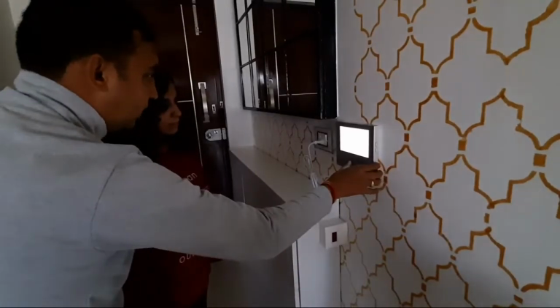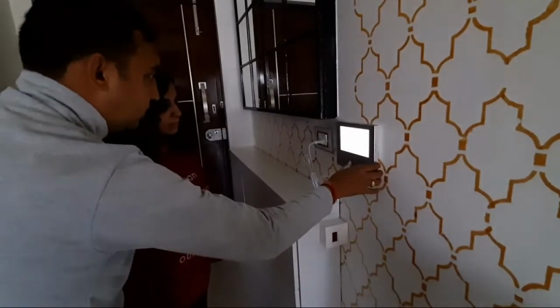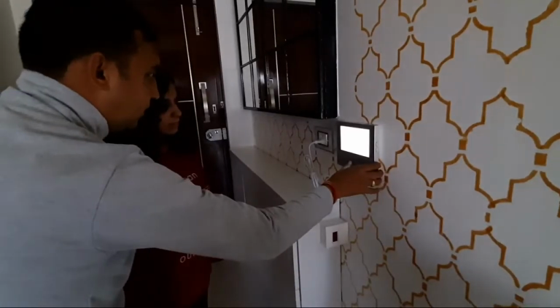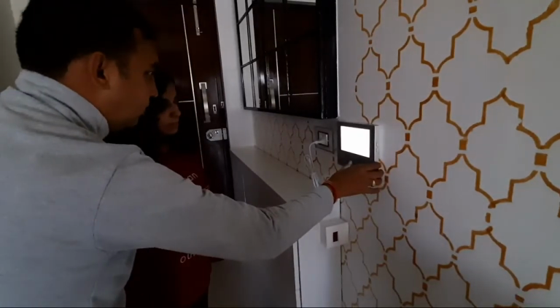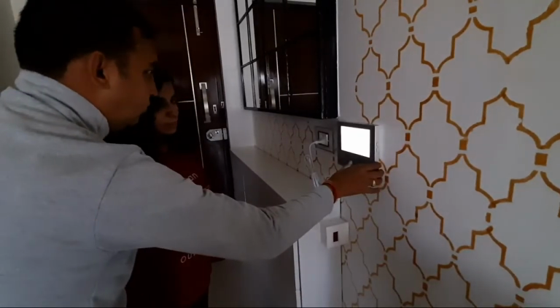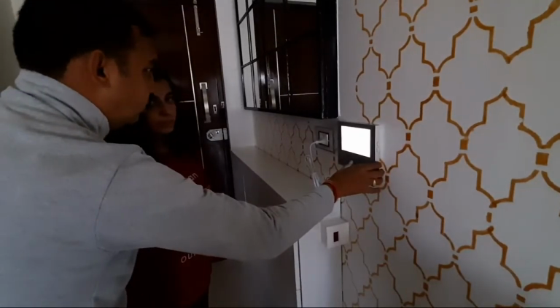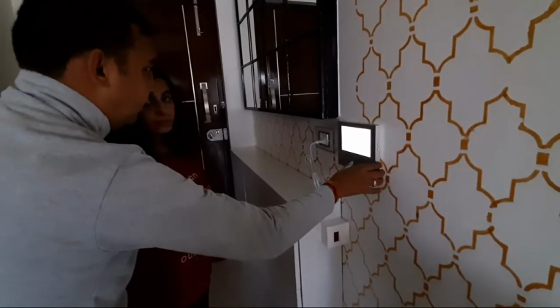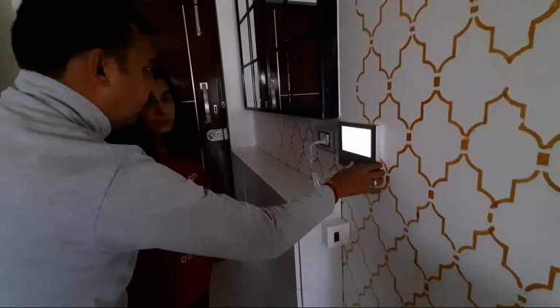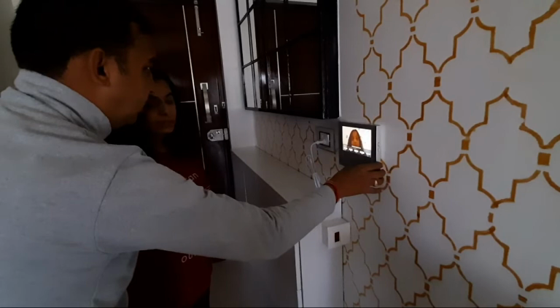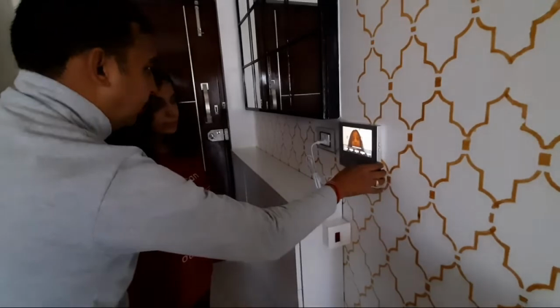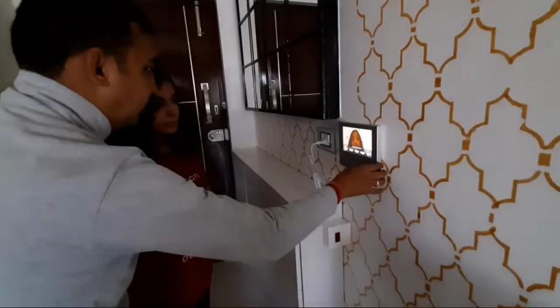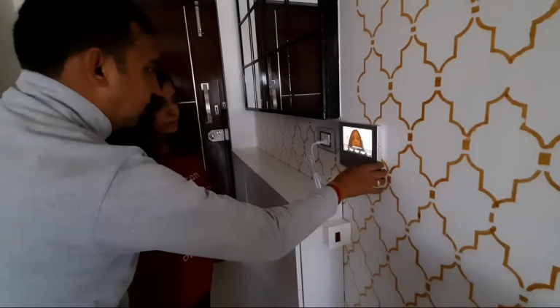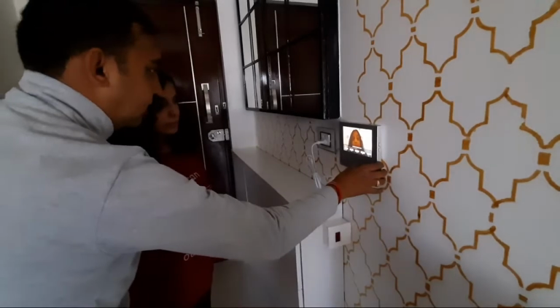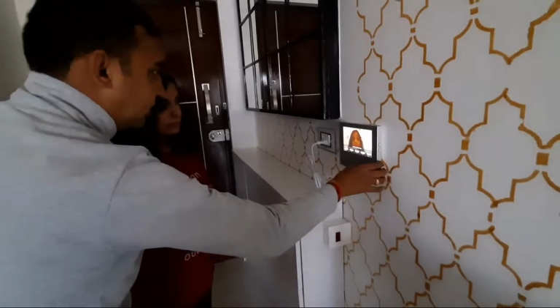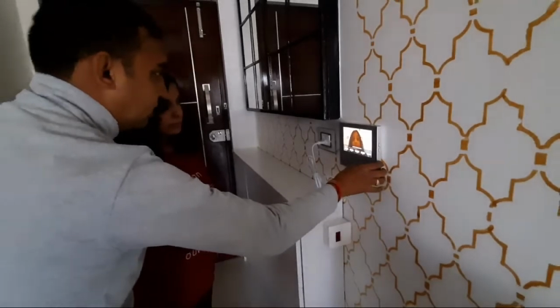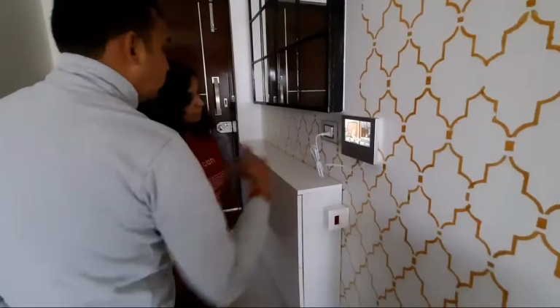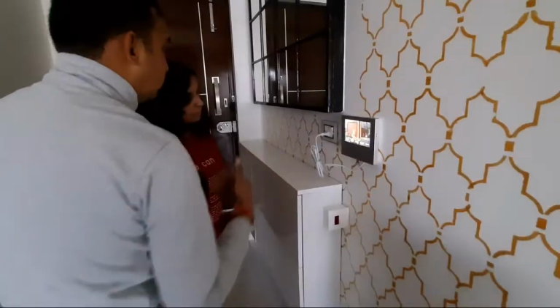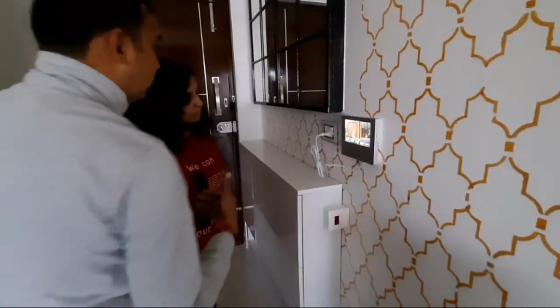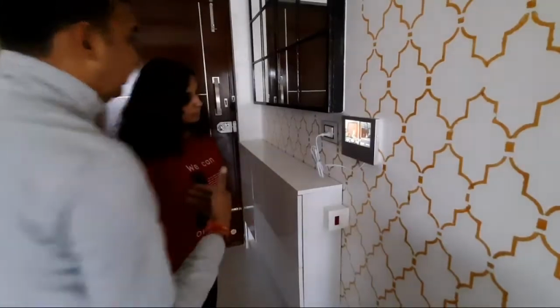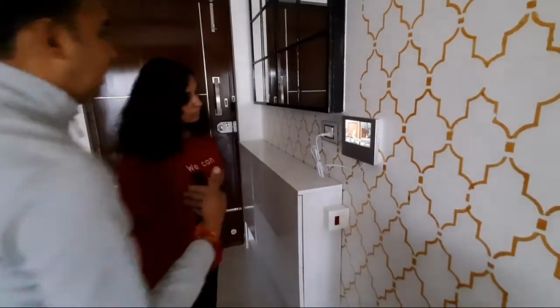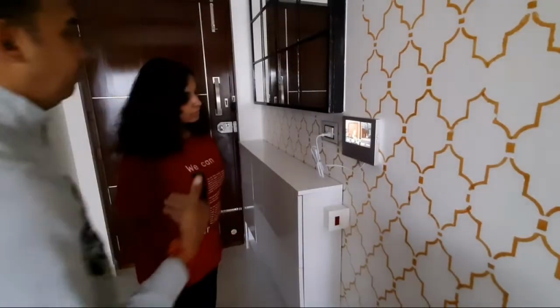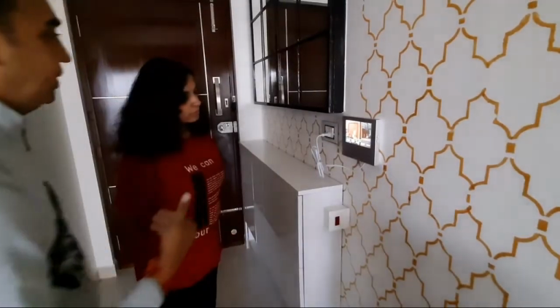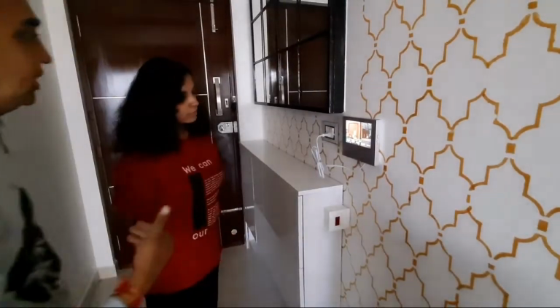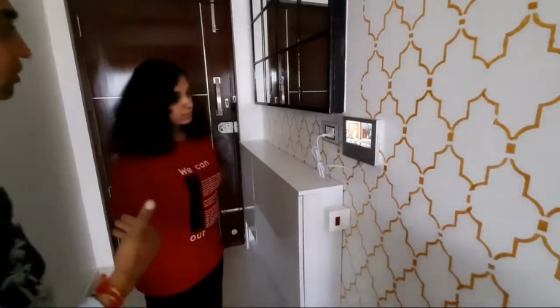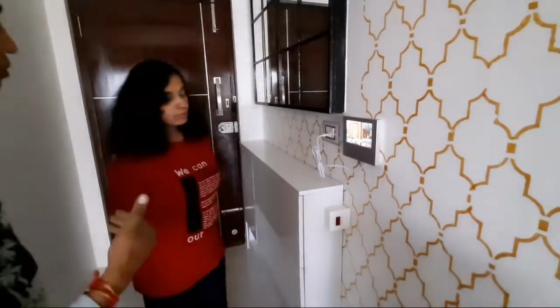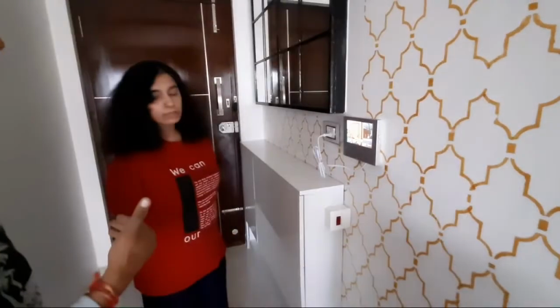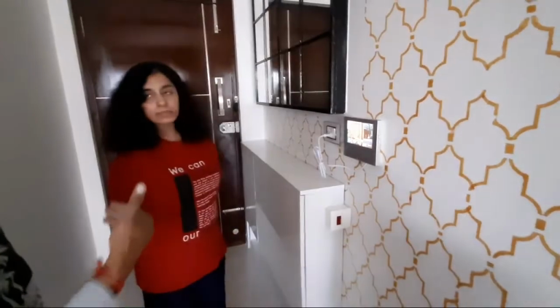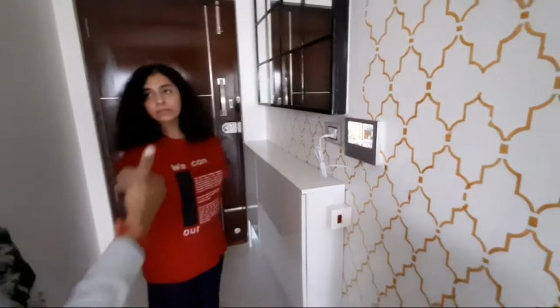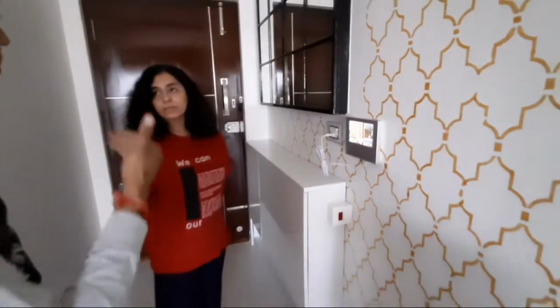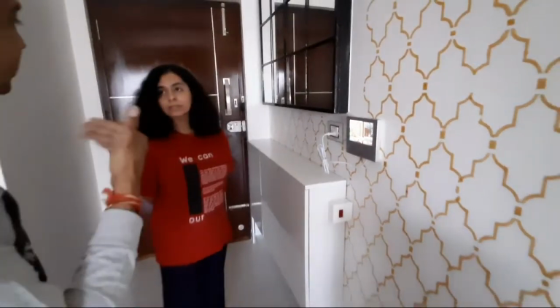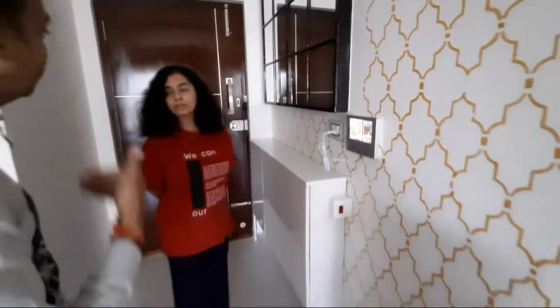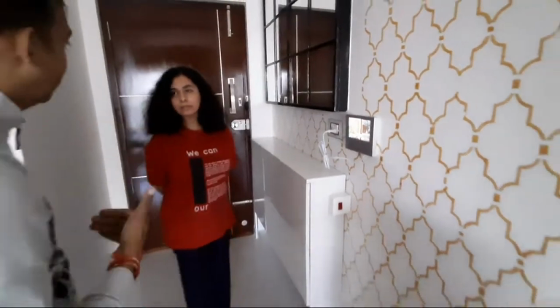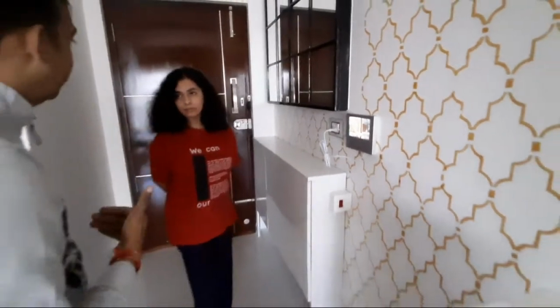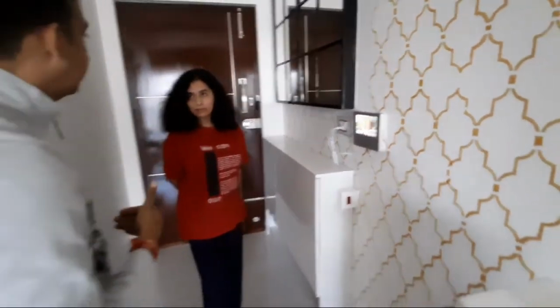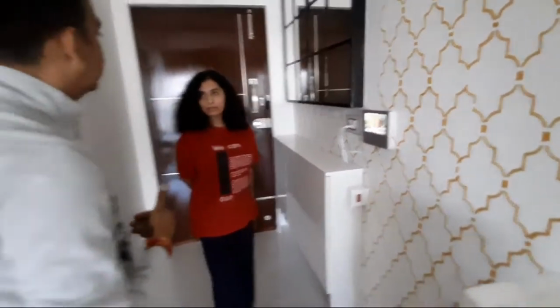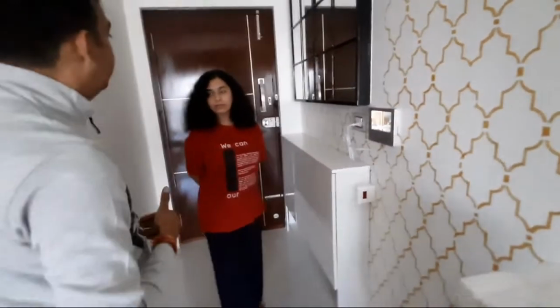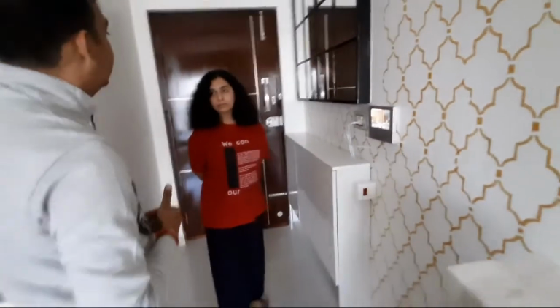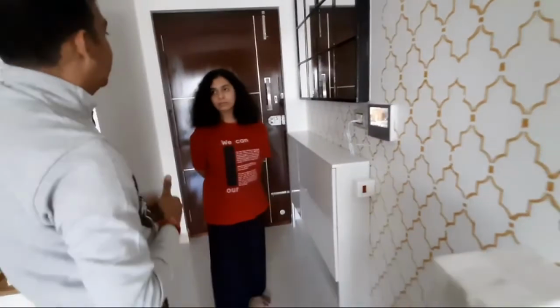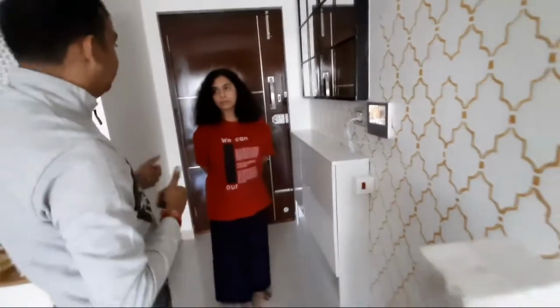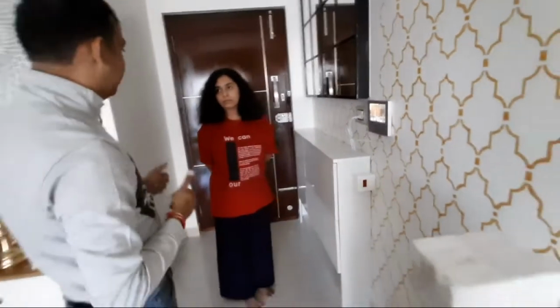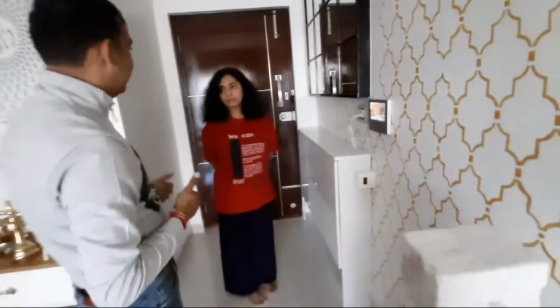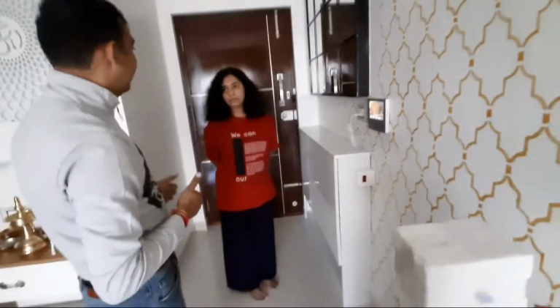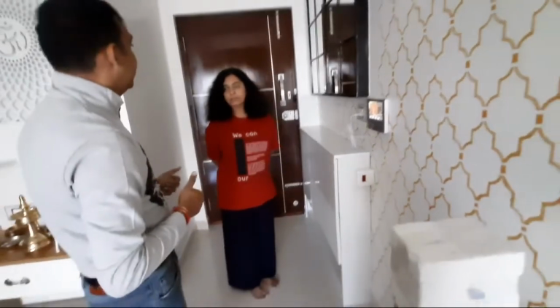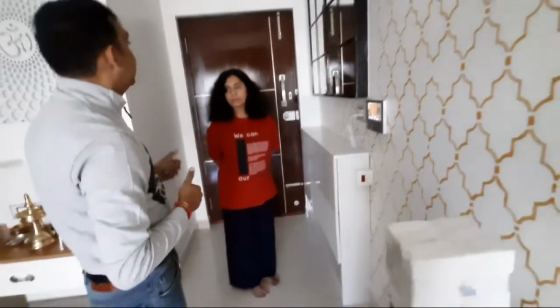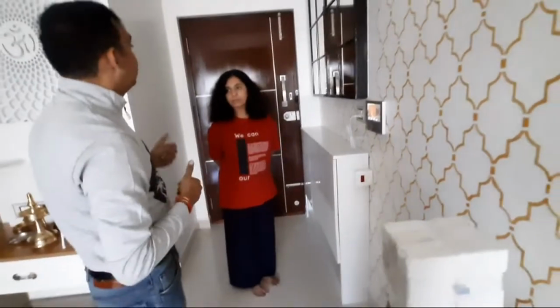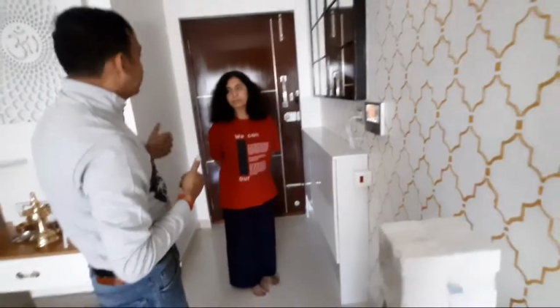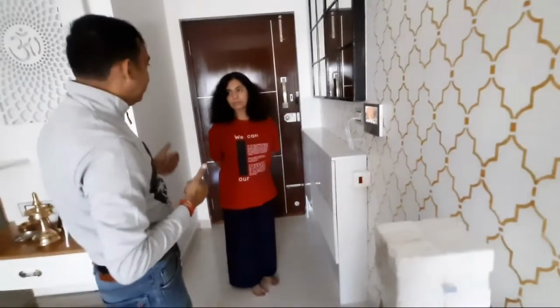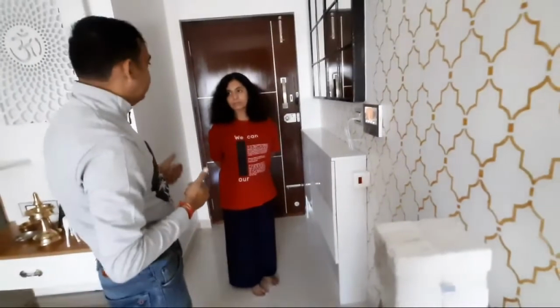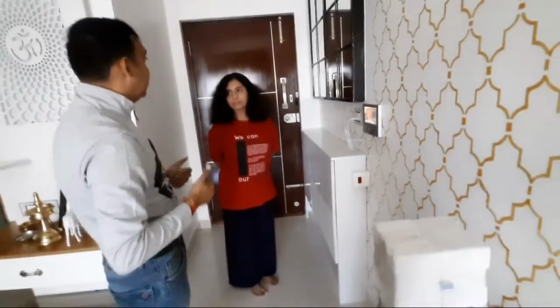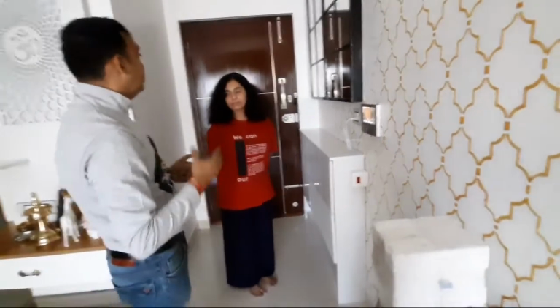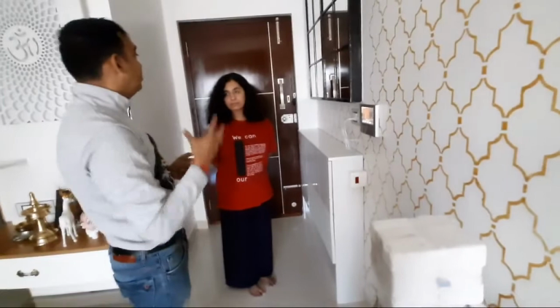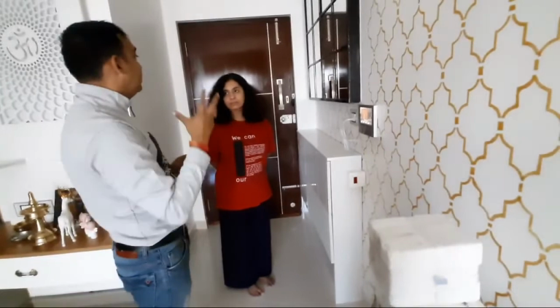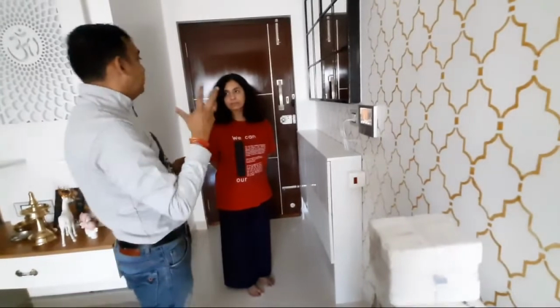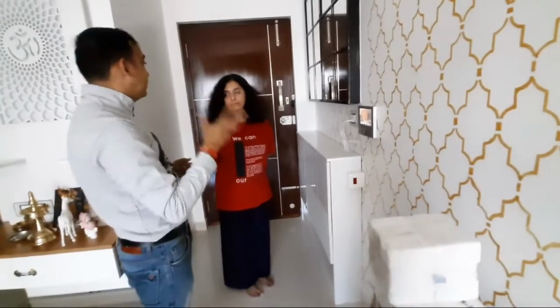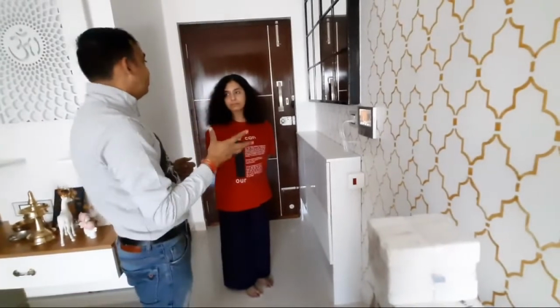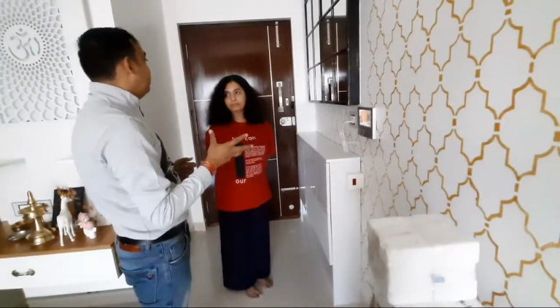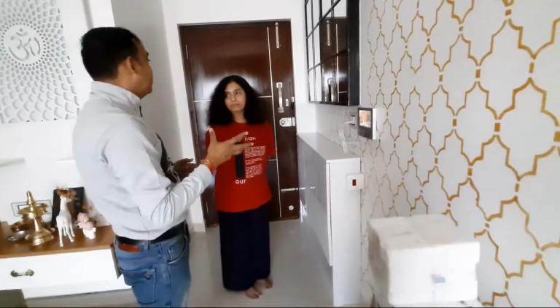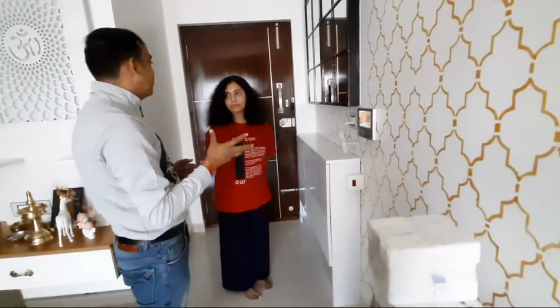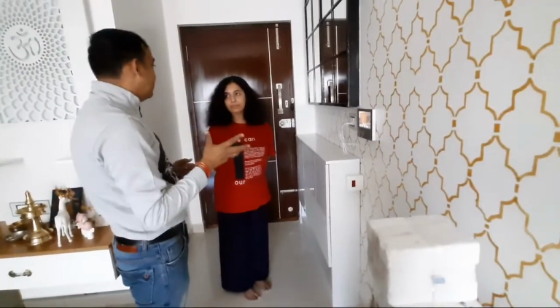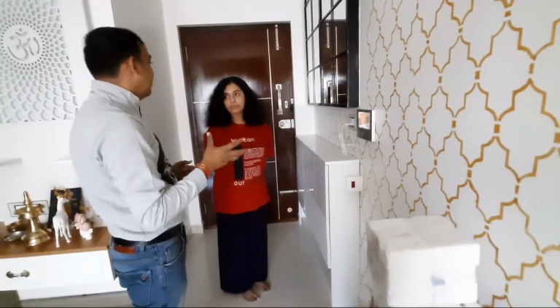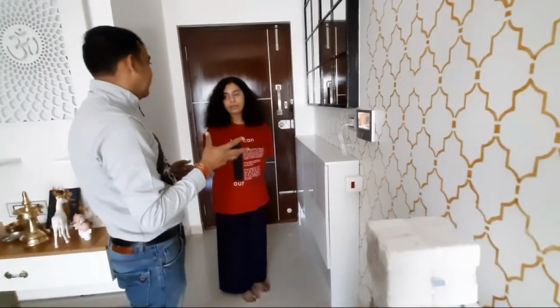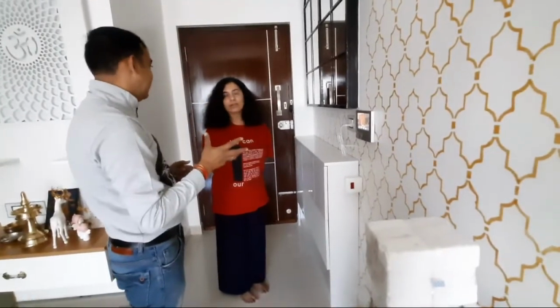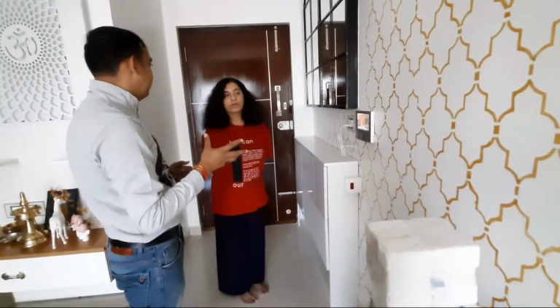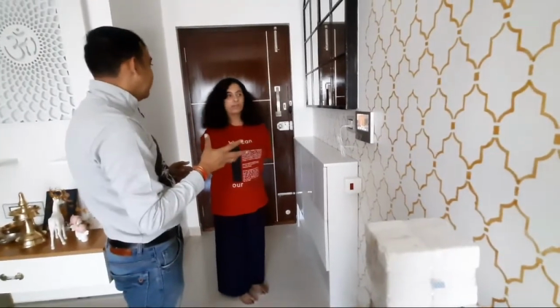It's a very user-friendly device. What will happen is, suppose you are not at home and somebody comes and presses the bell — those images will be stored here.